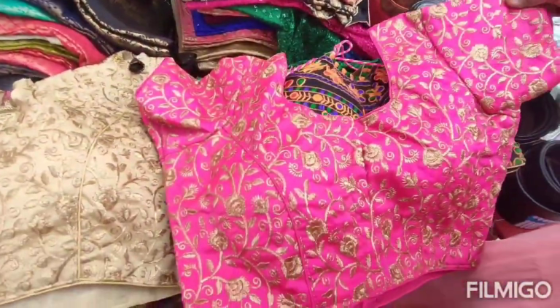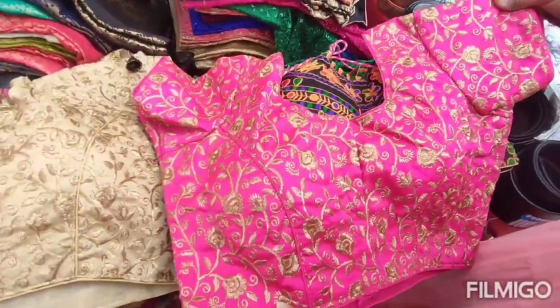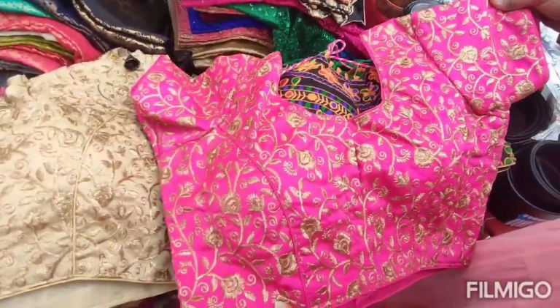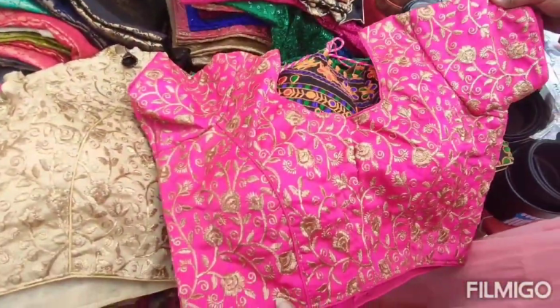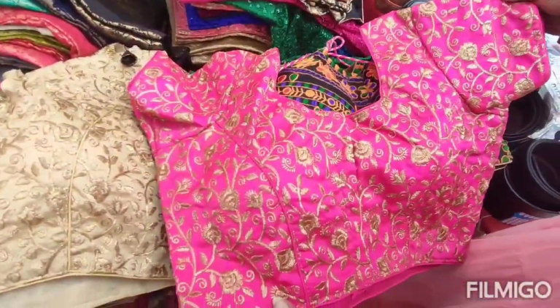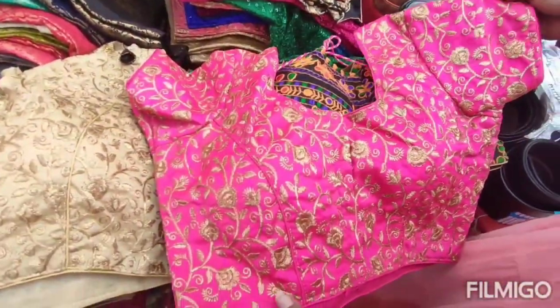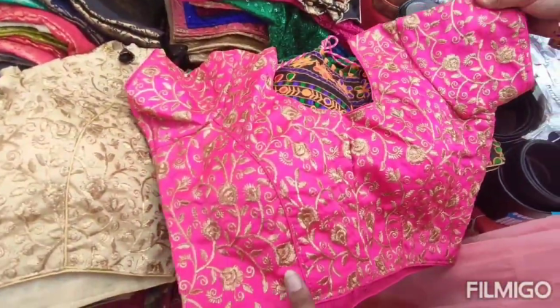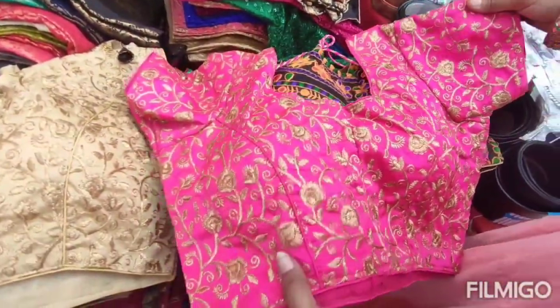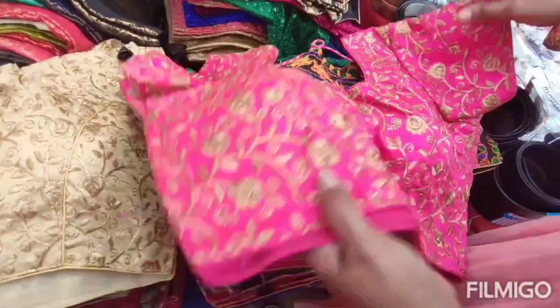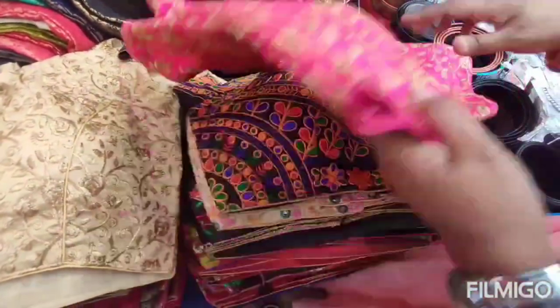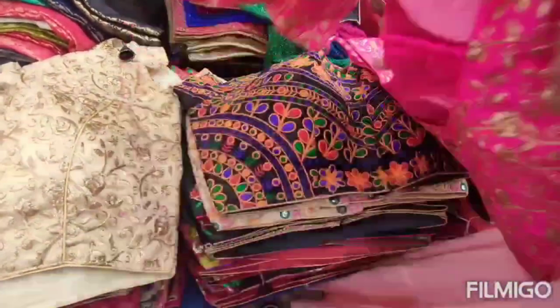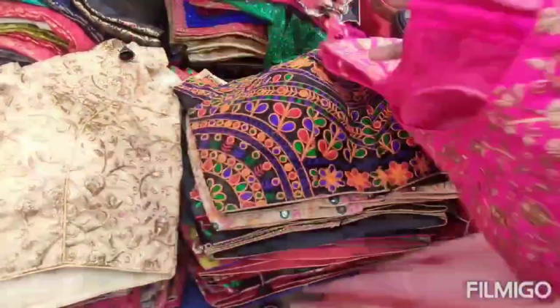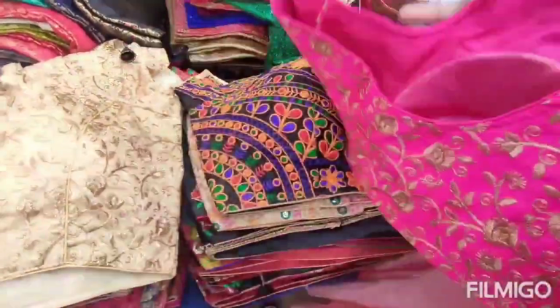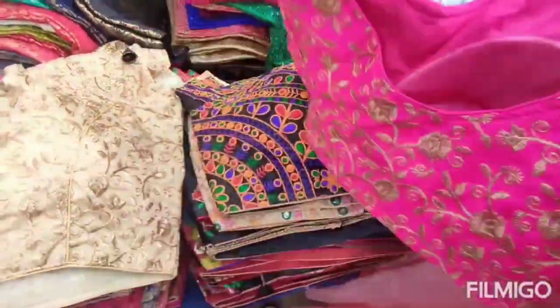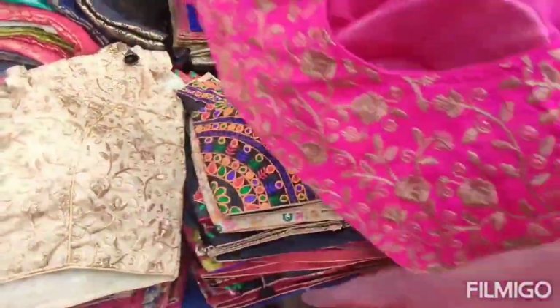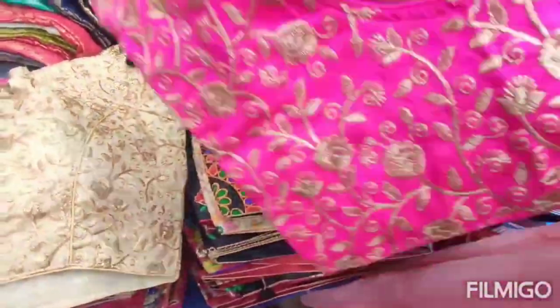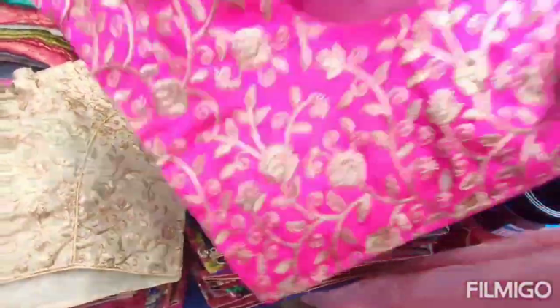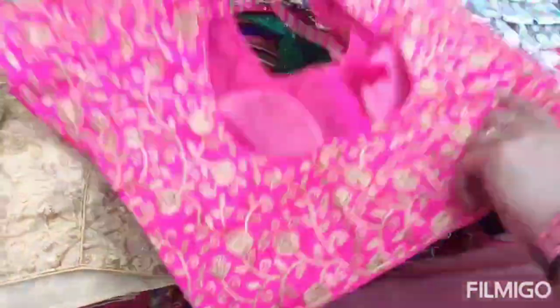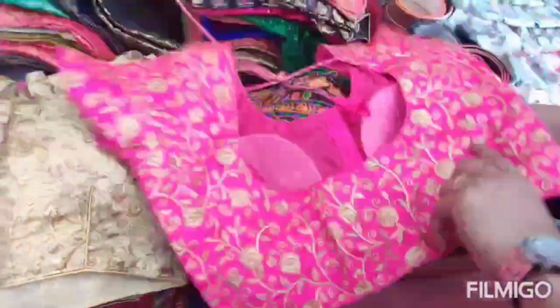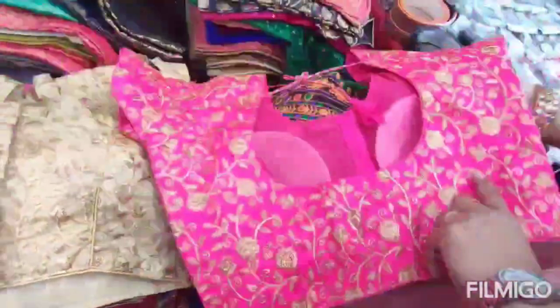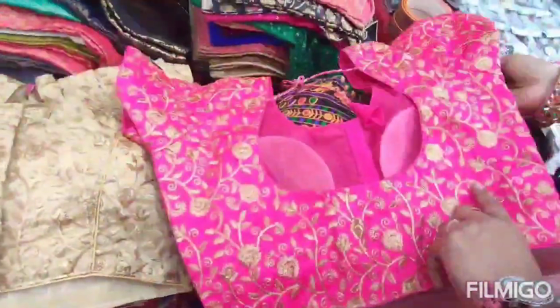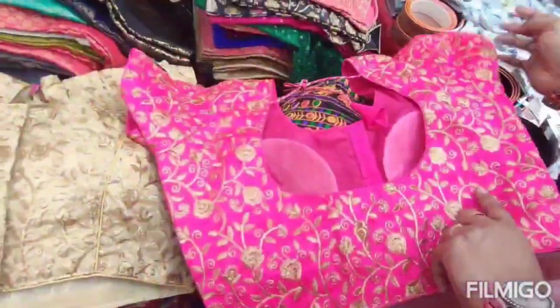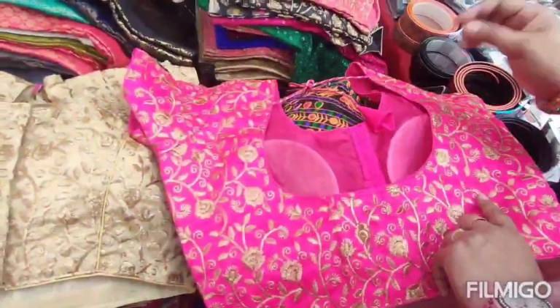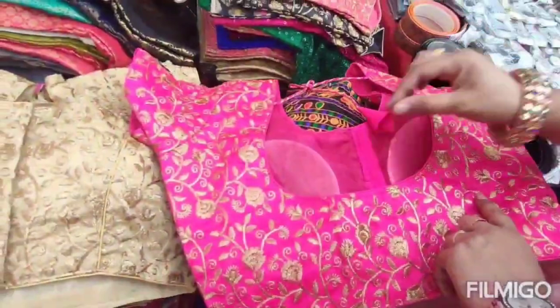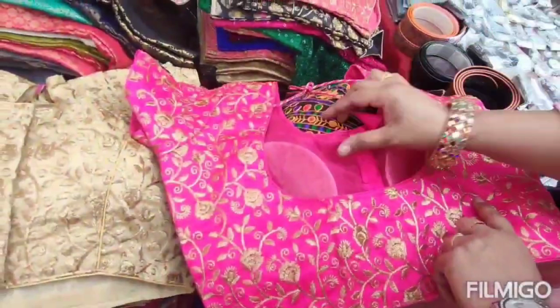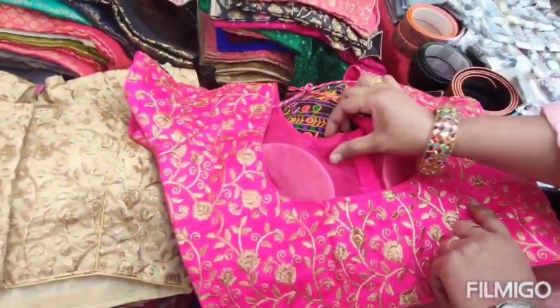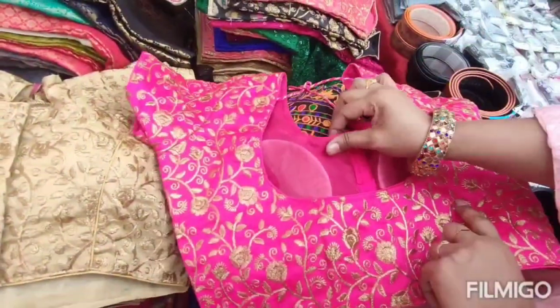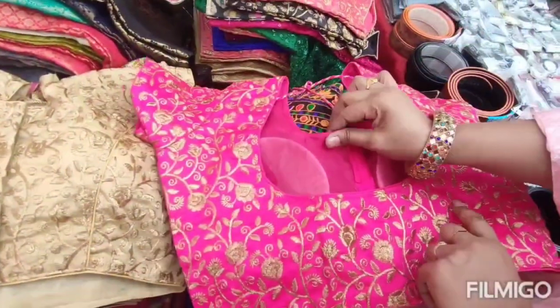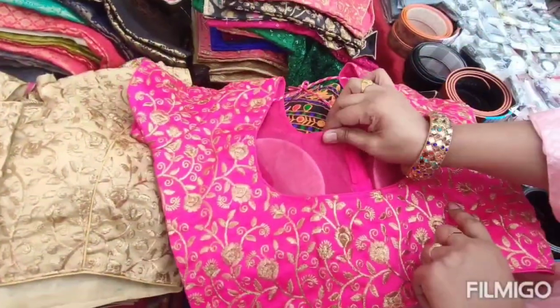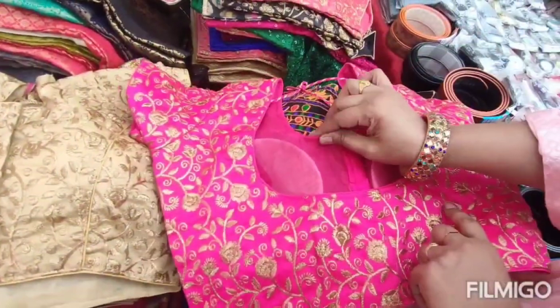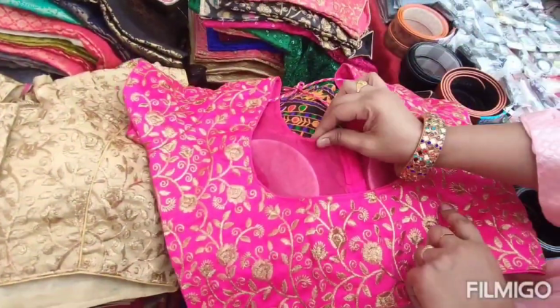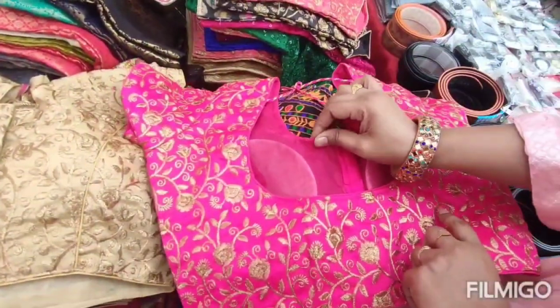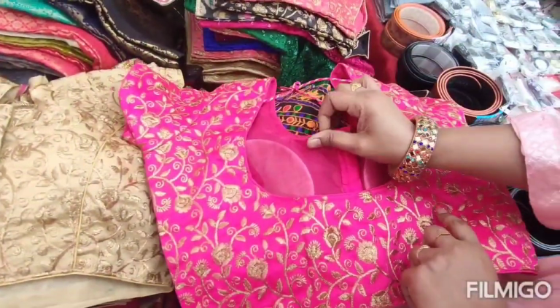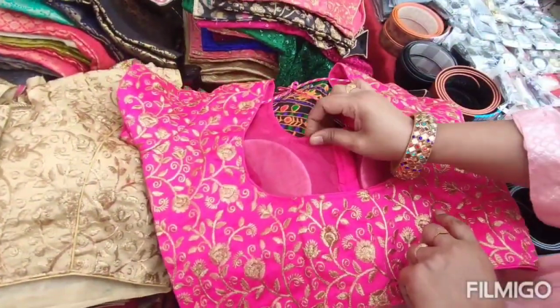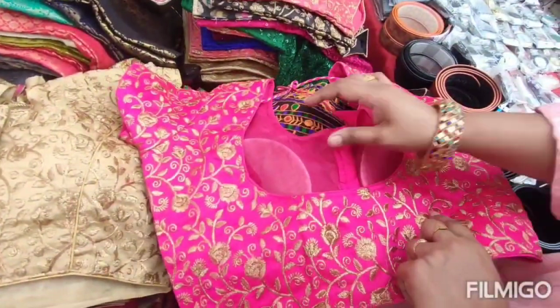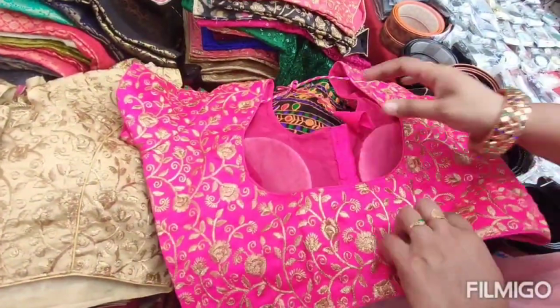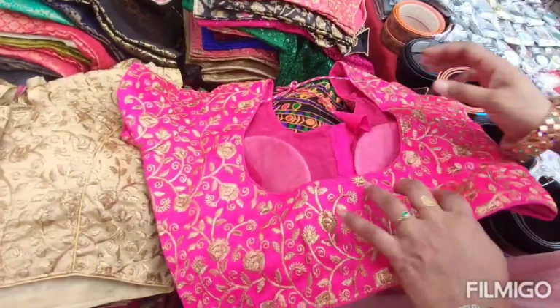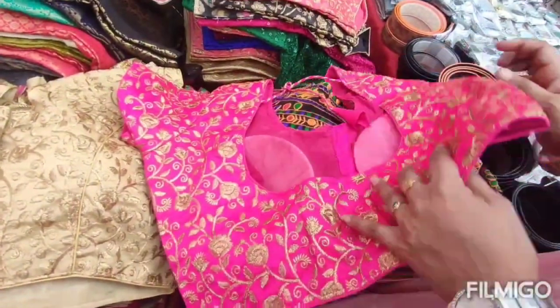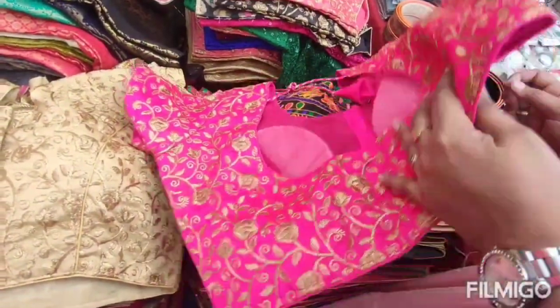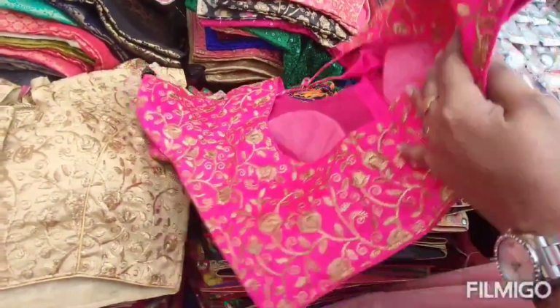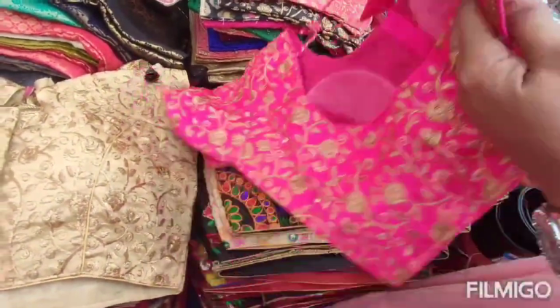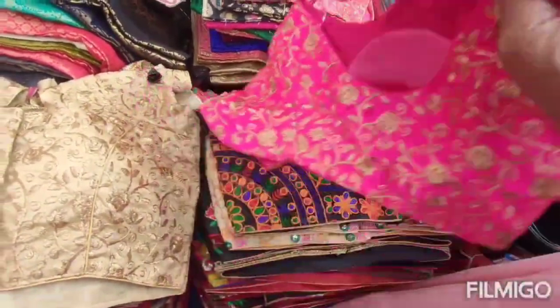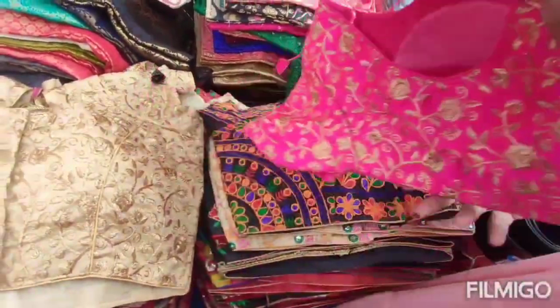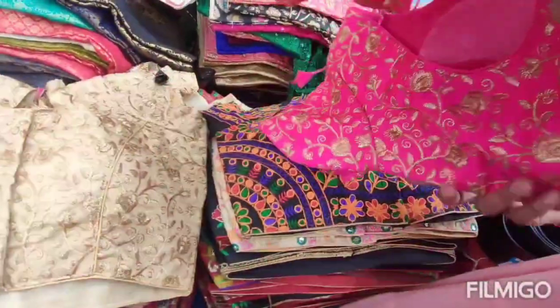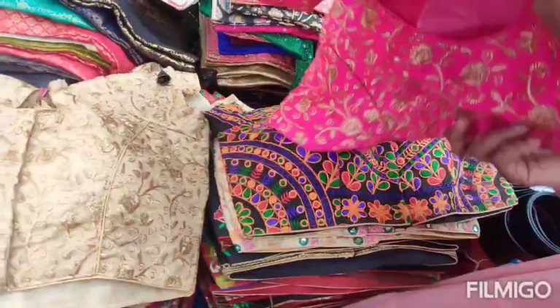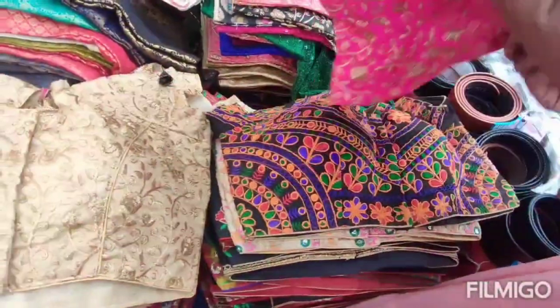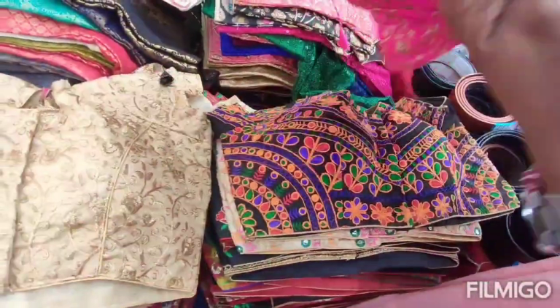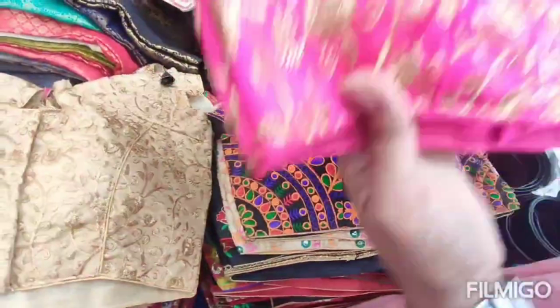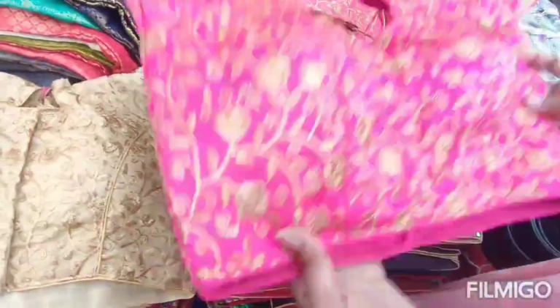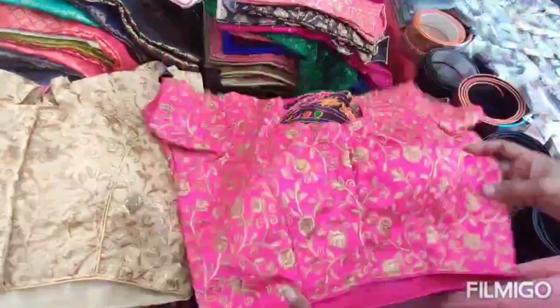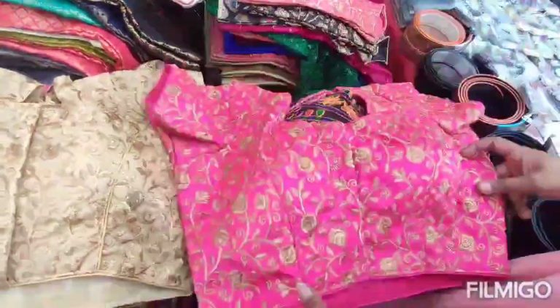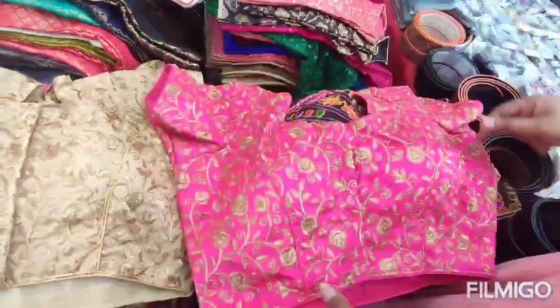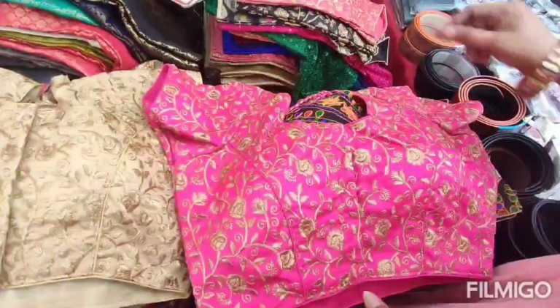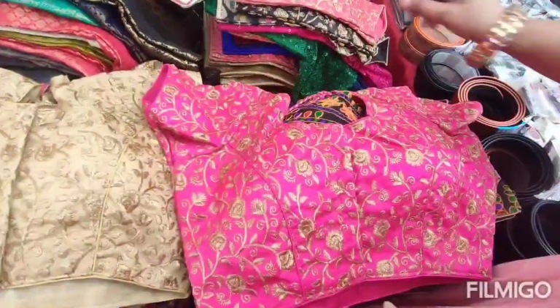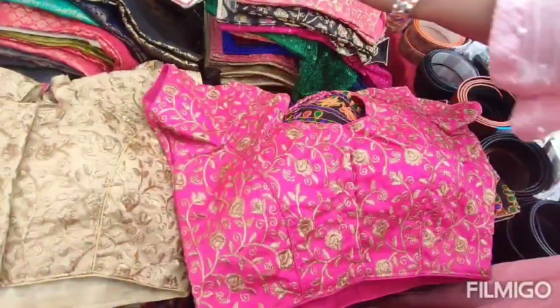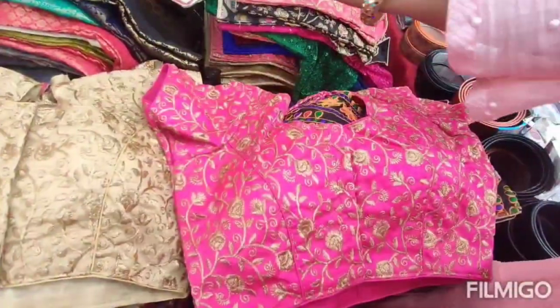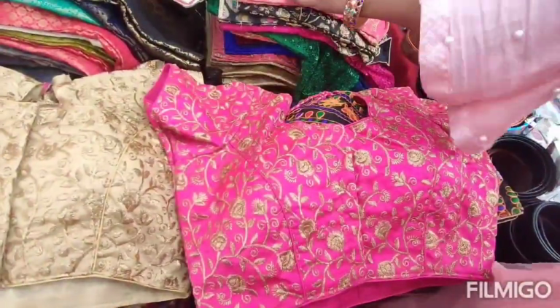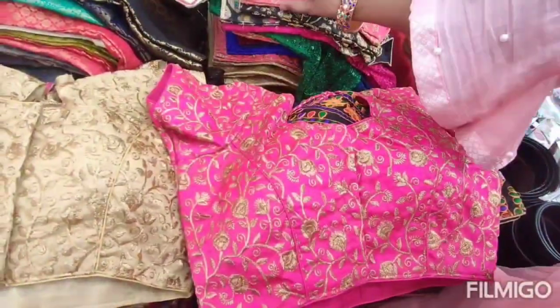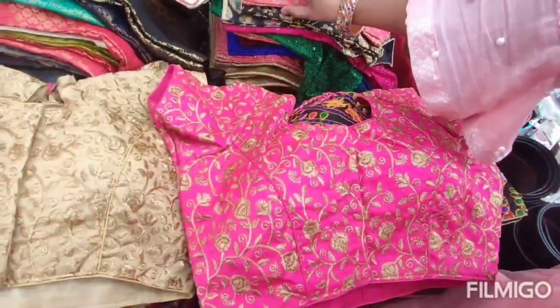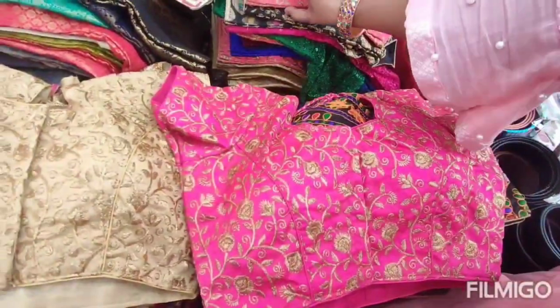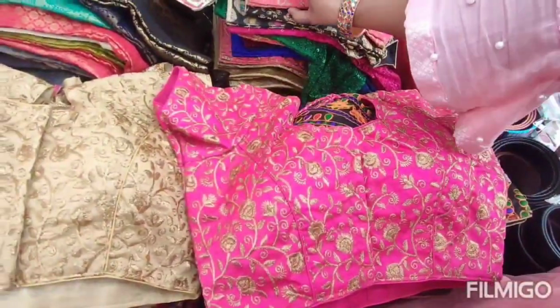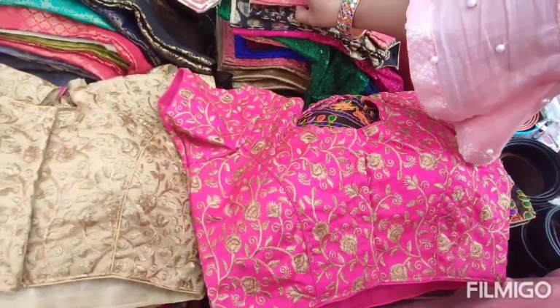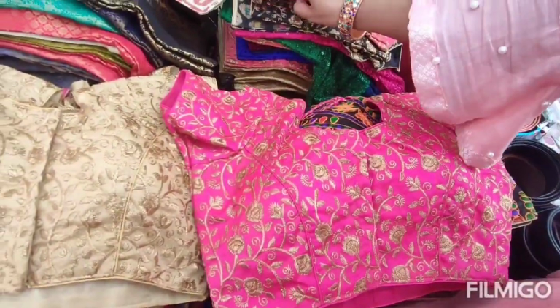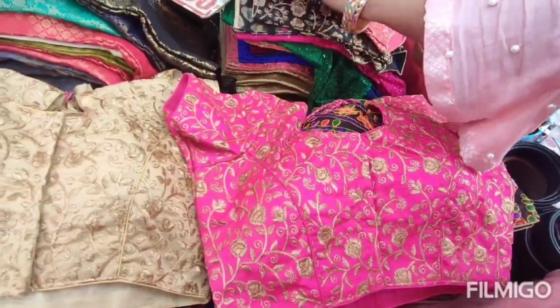There are short sleeves, sleeveless, back open, and front open — different kinds available. This is very important to know when choosing.